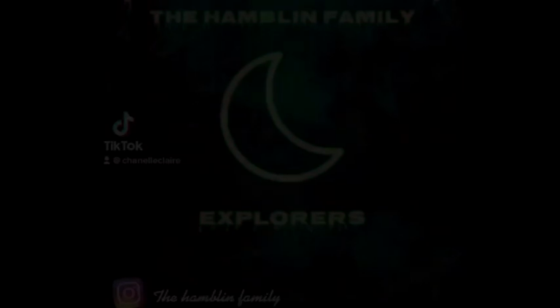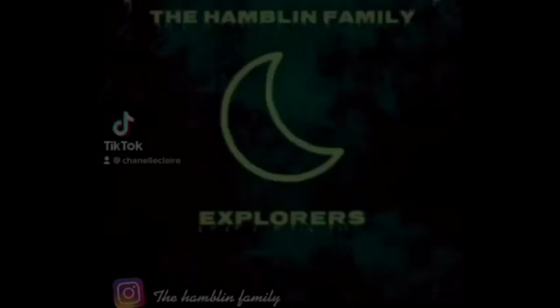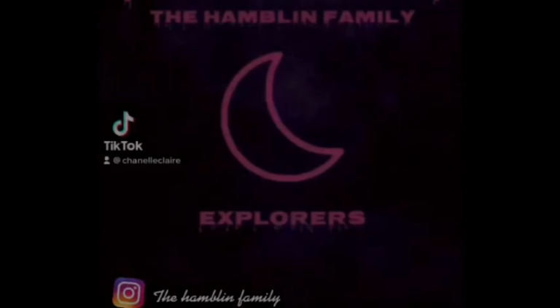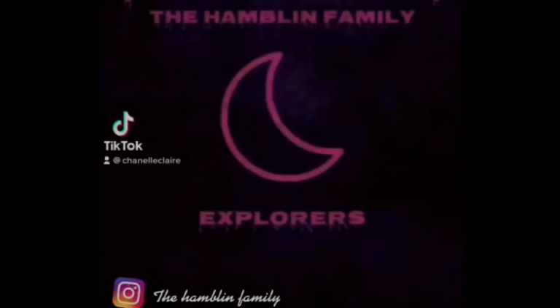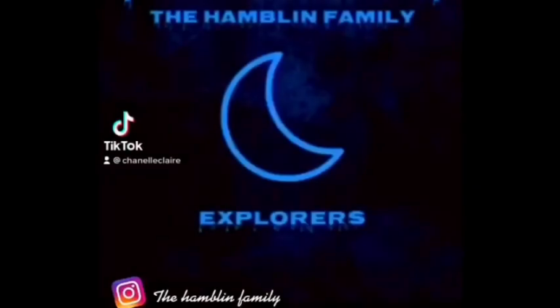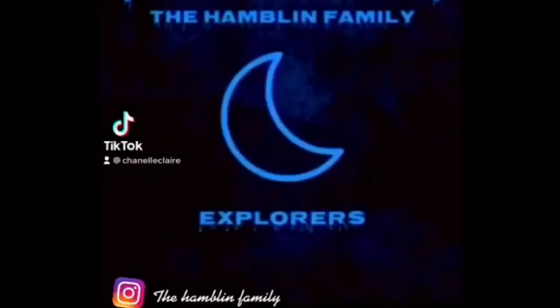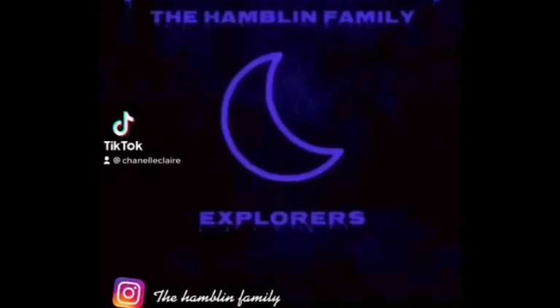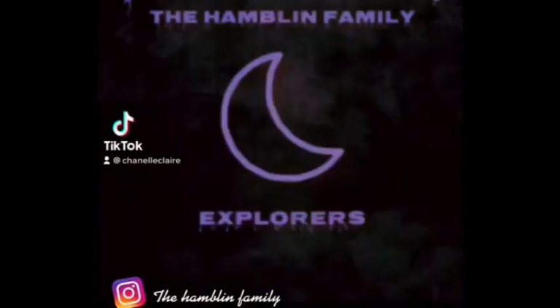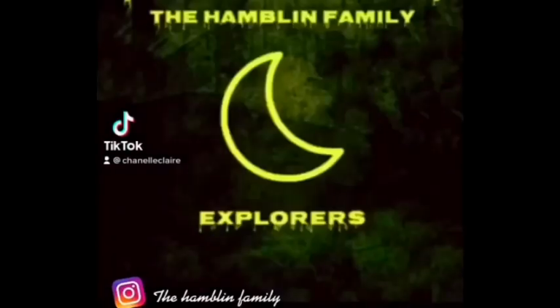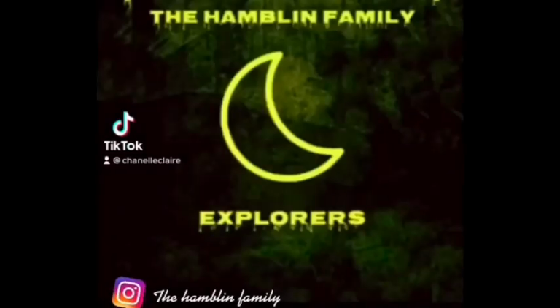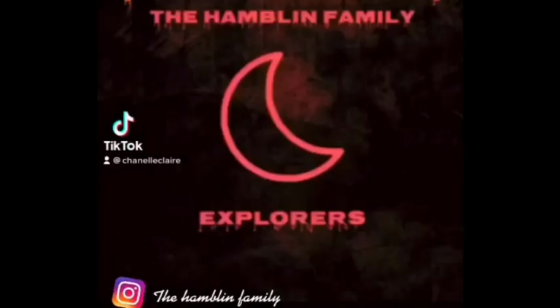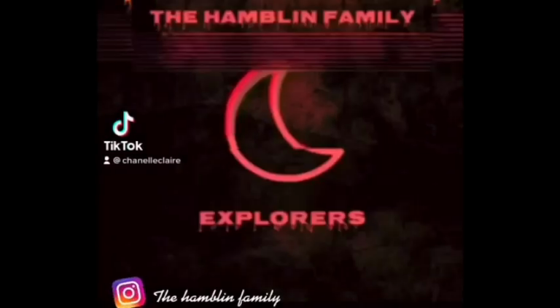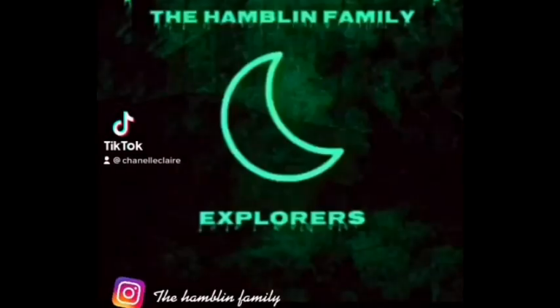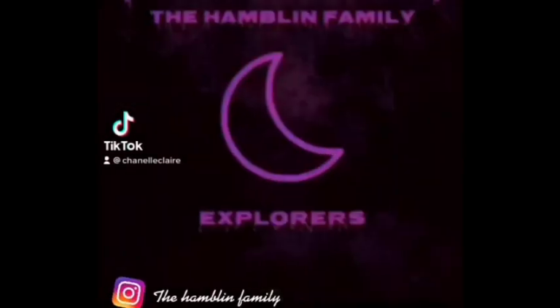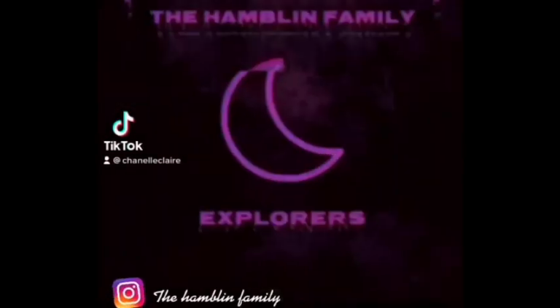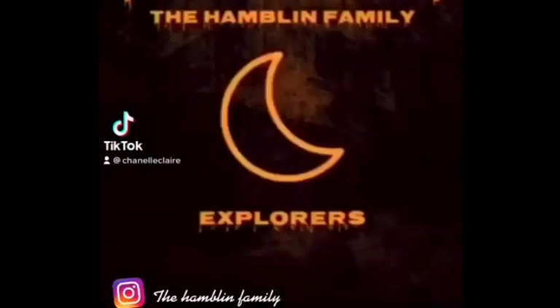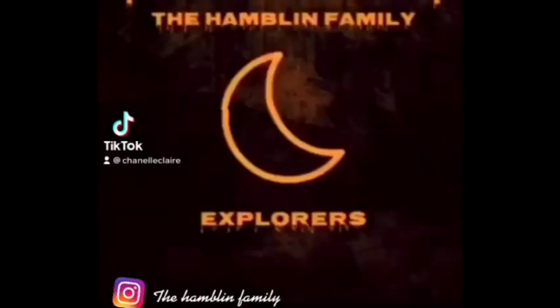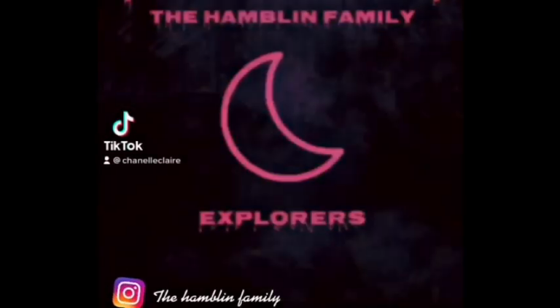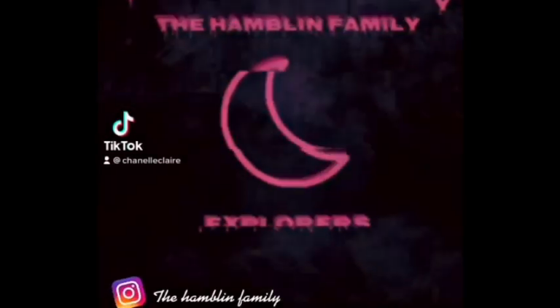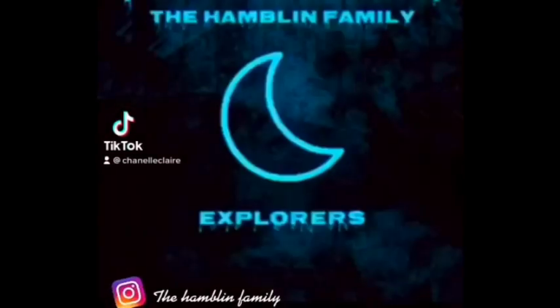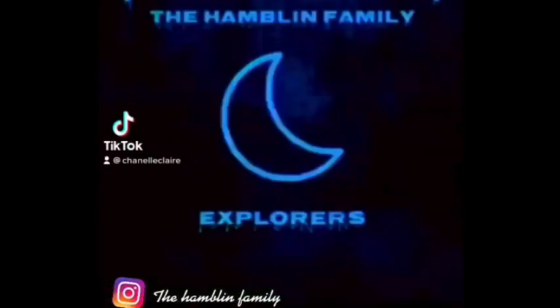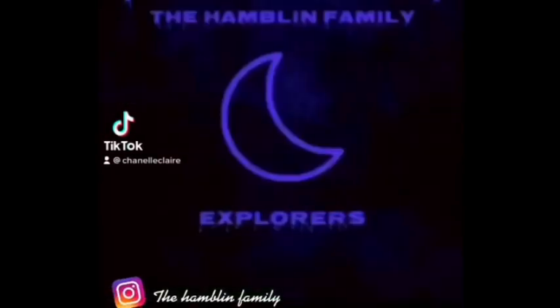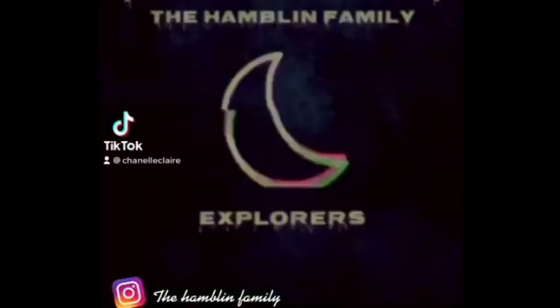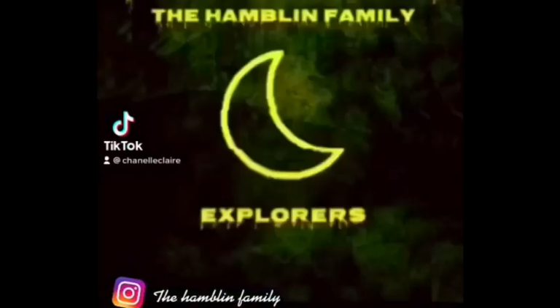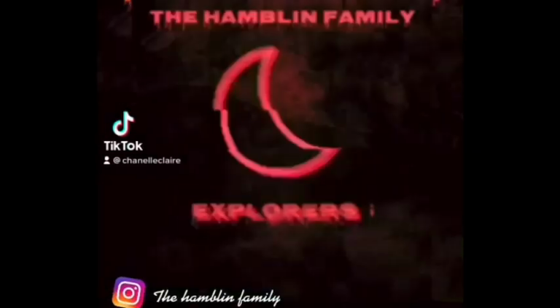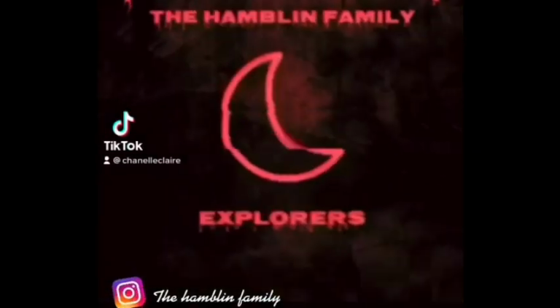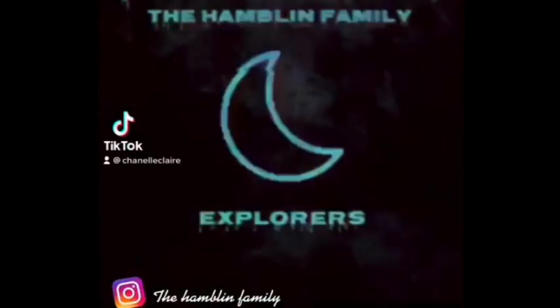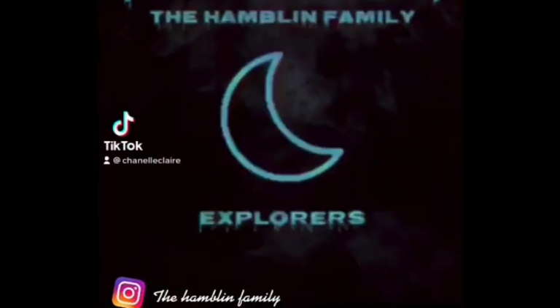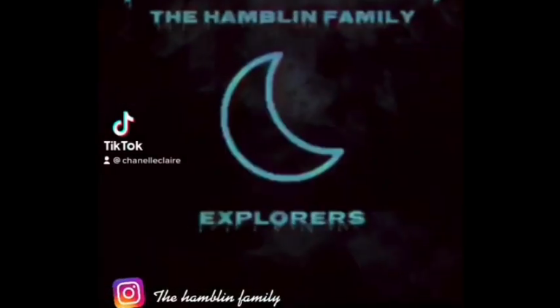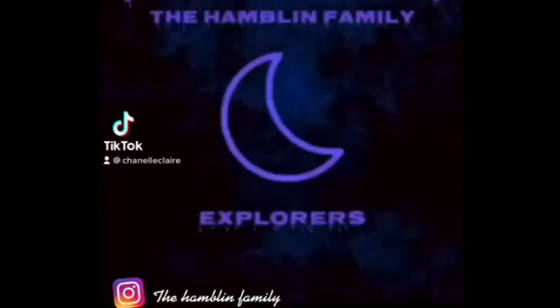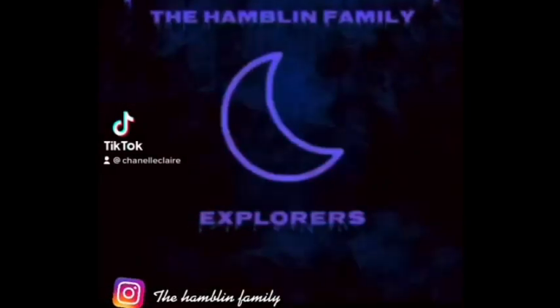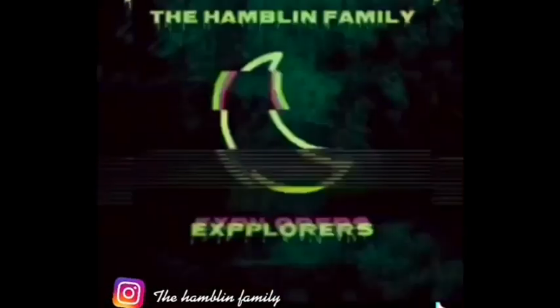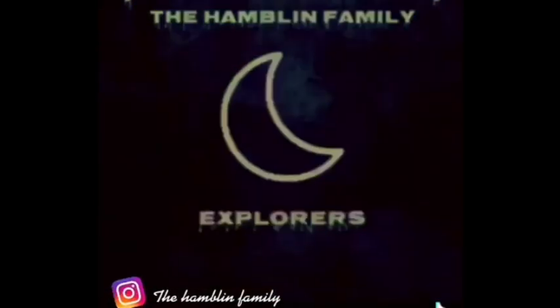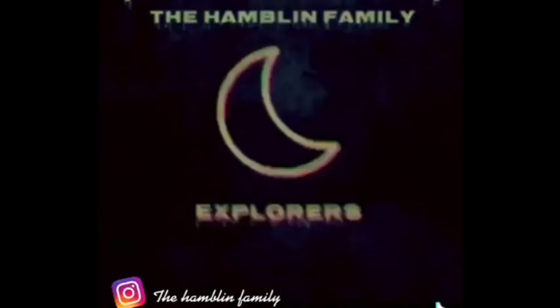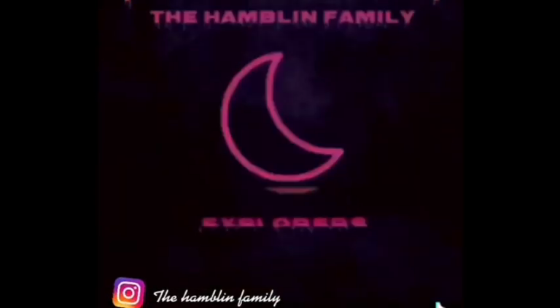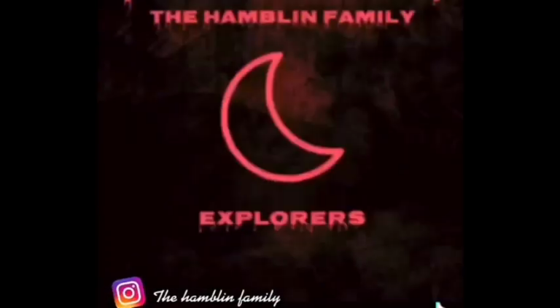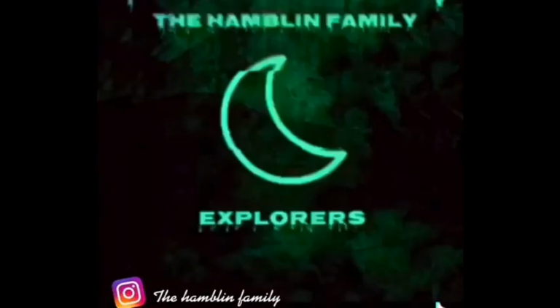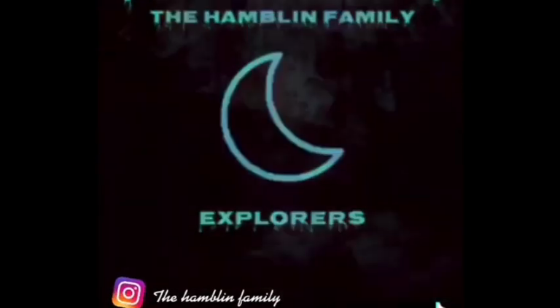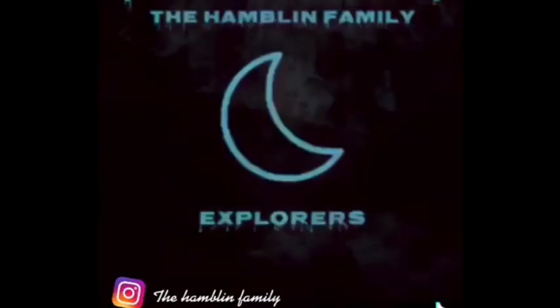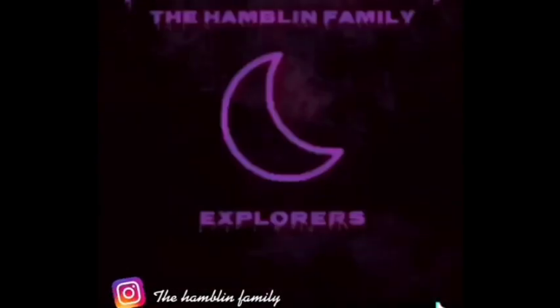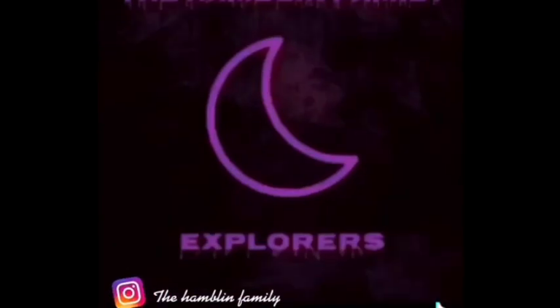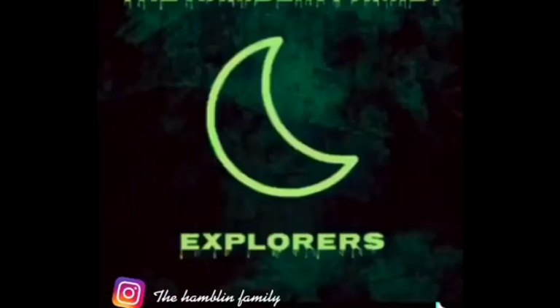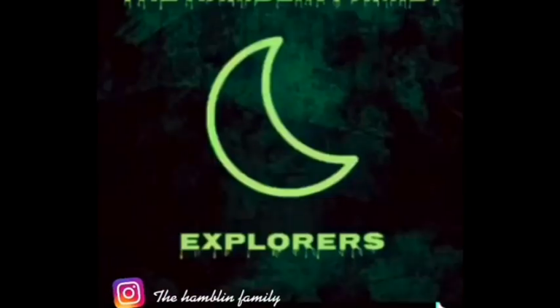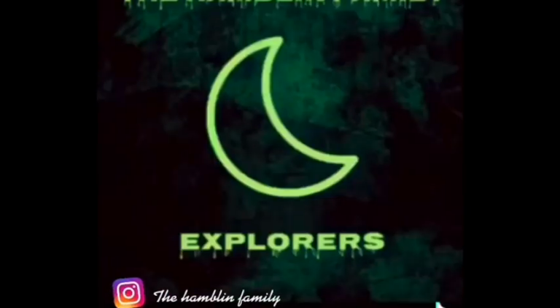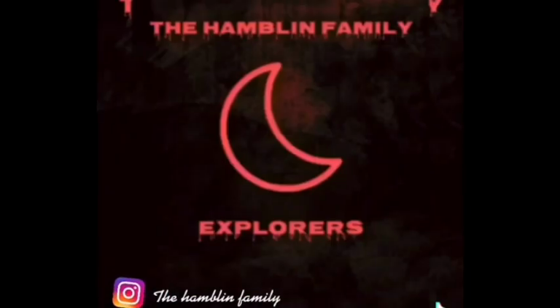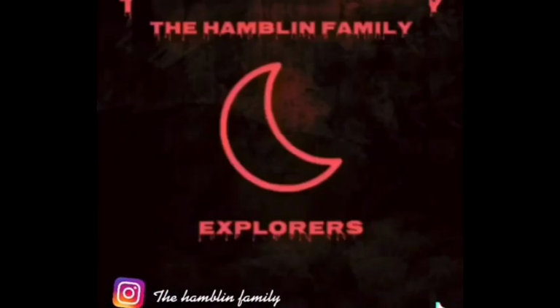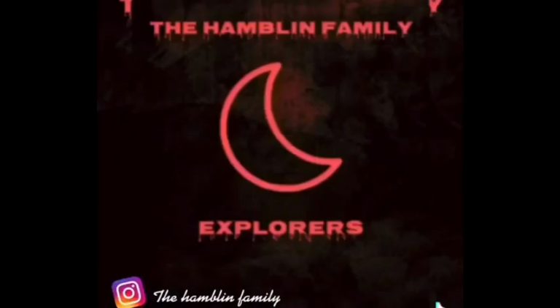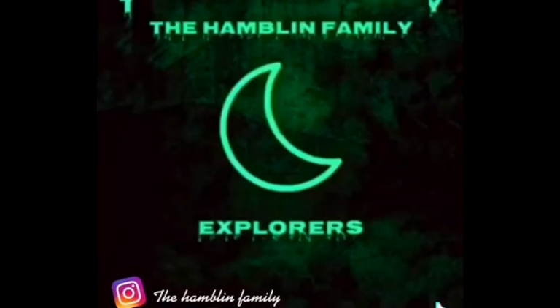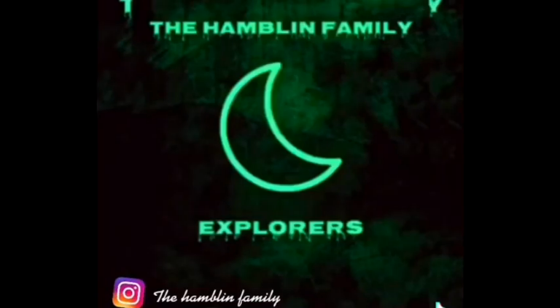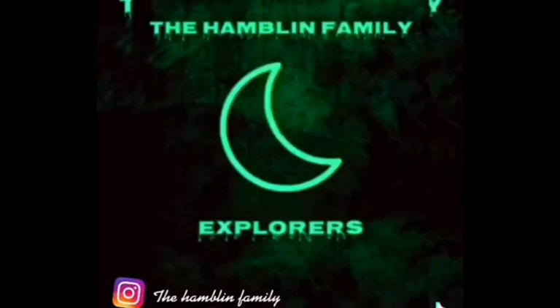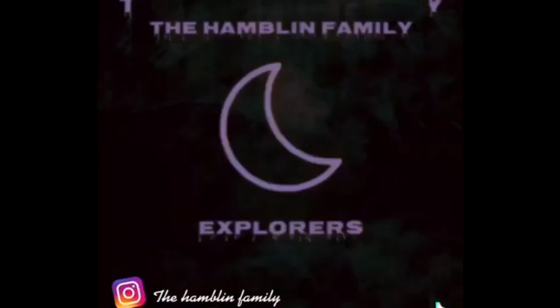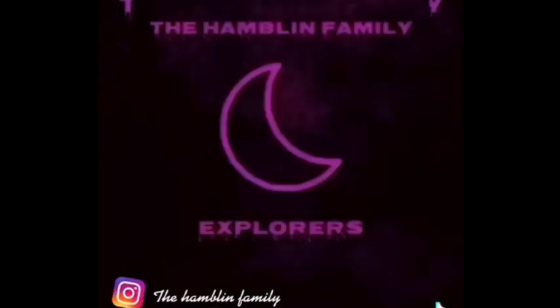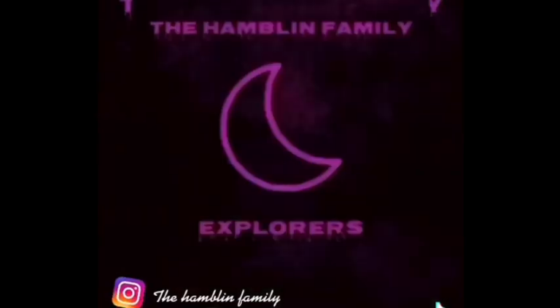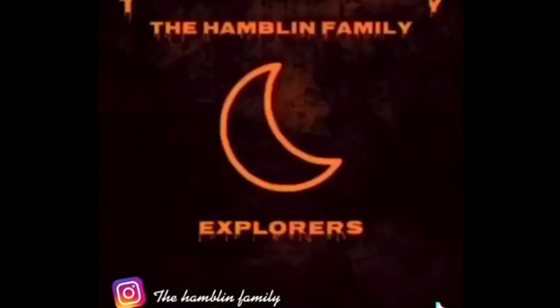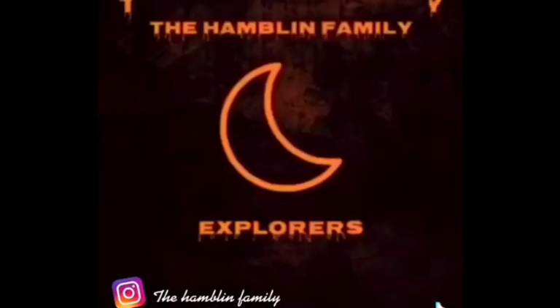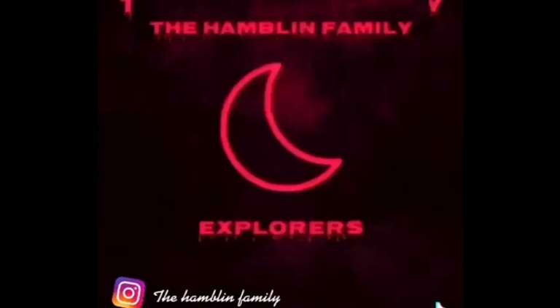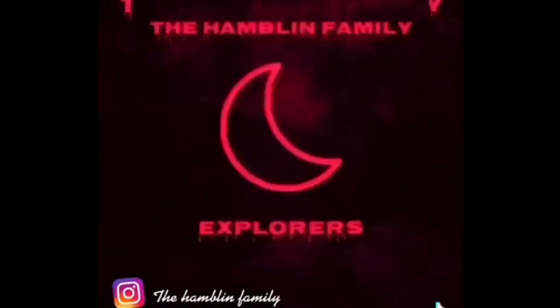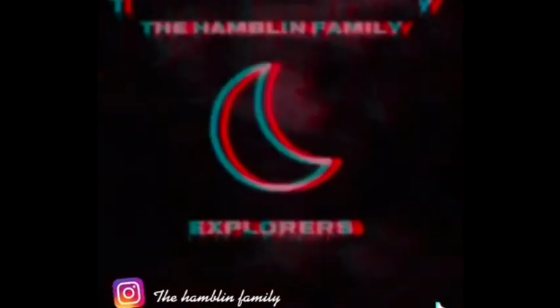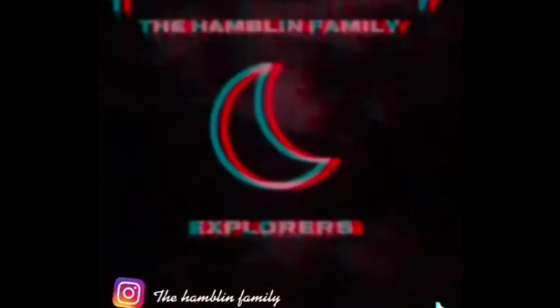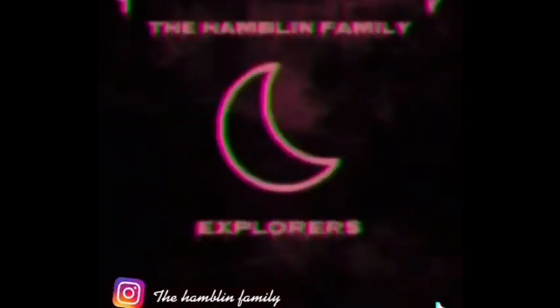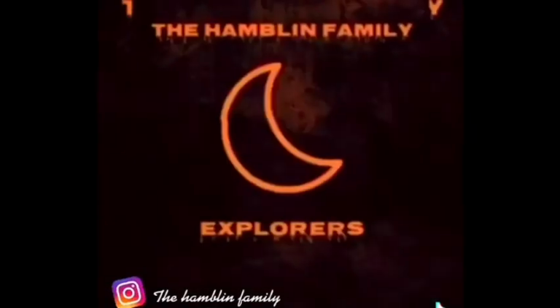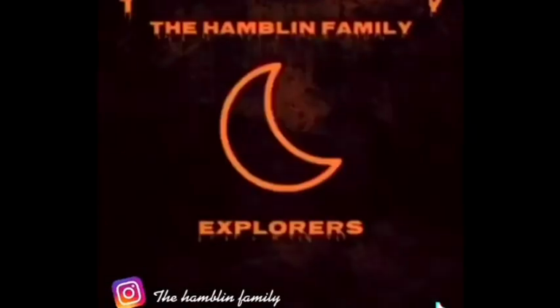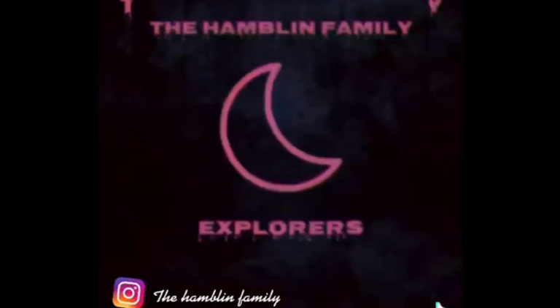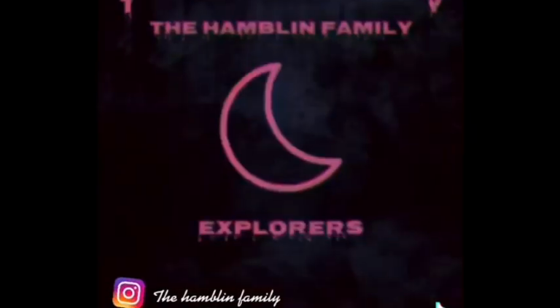You'll know I wasn't joking when you see them too. Welcome to Unbedded Room.